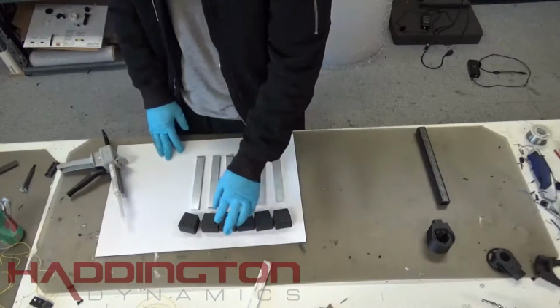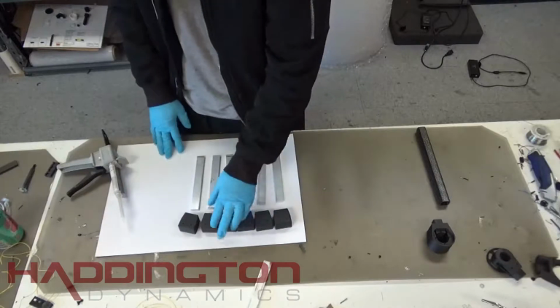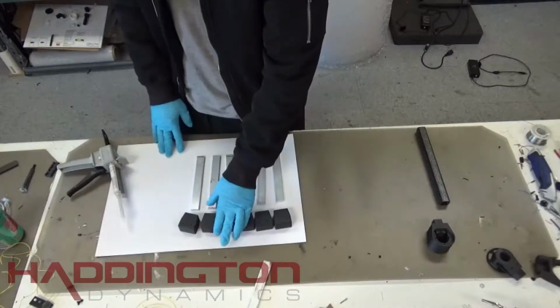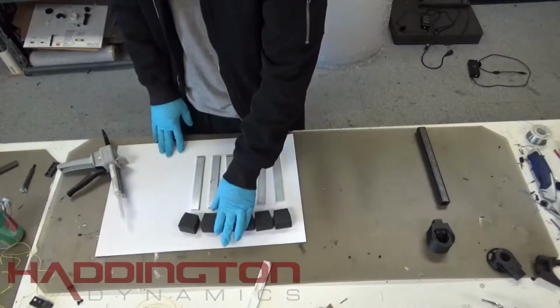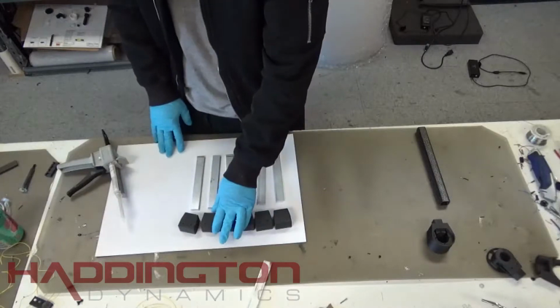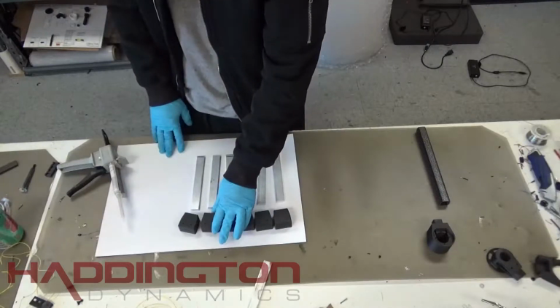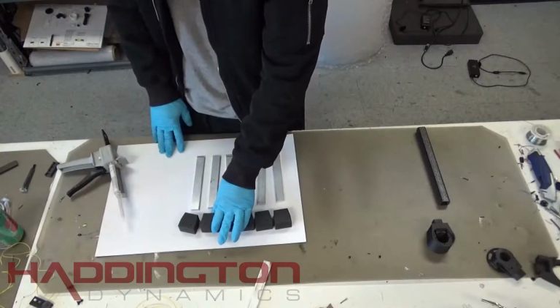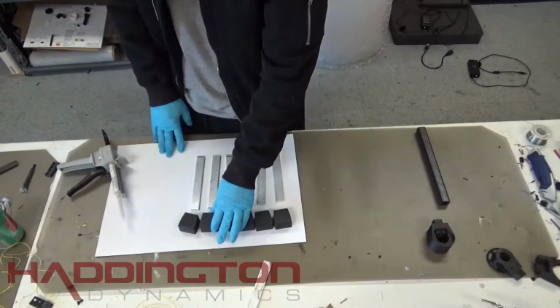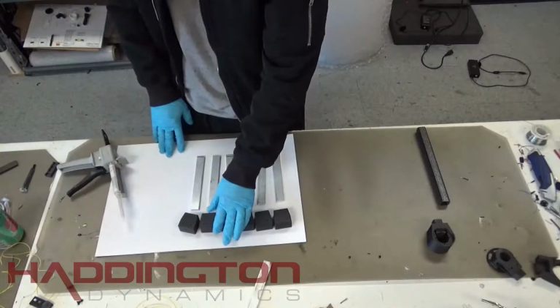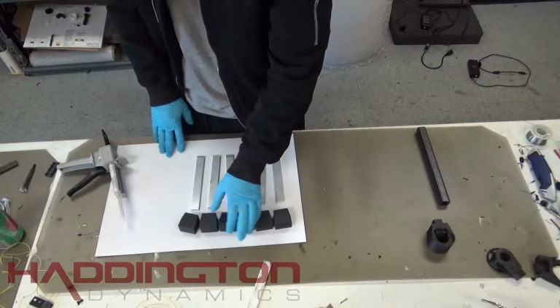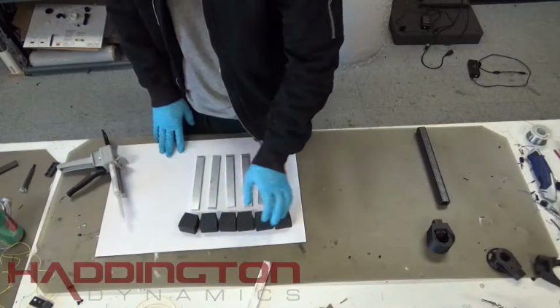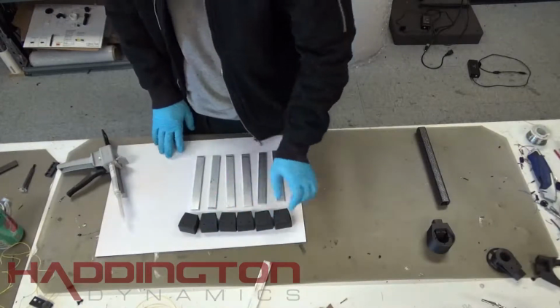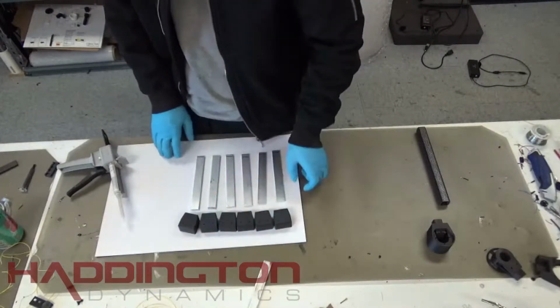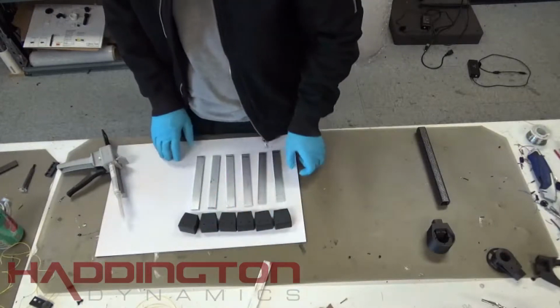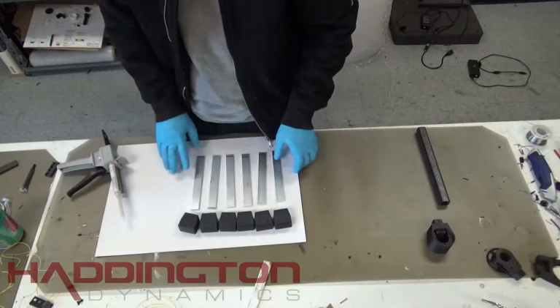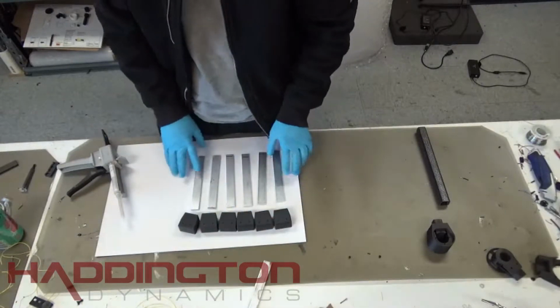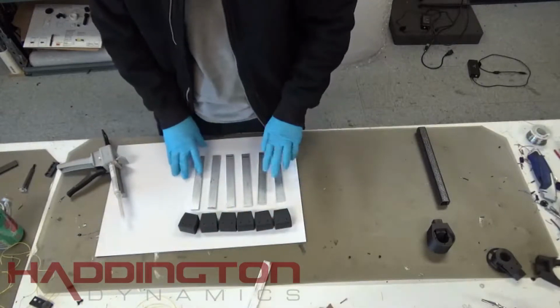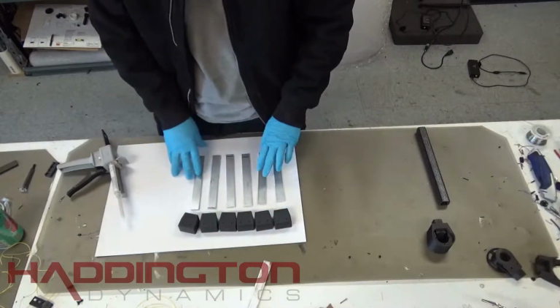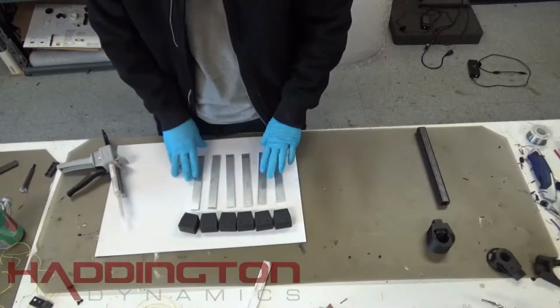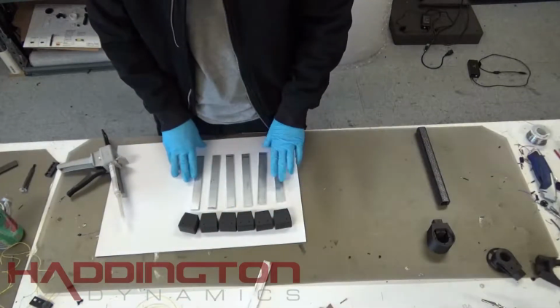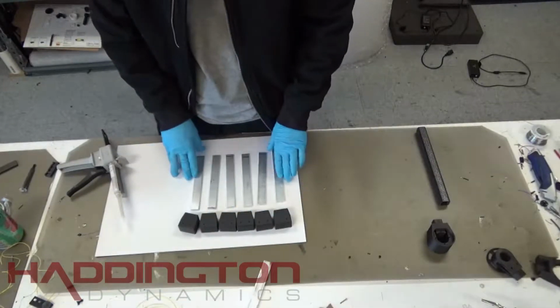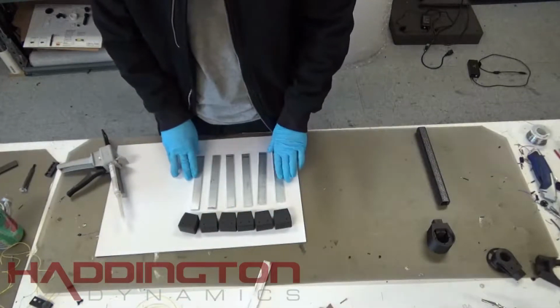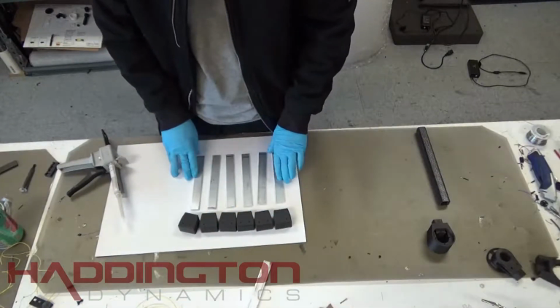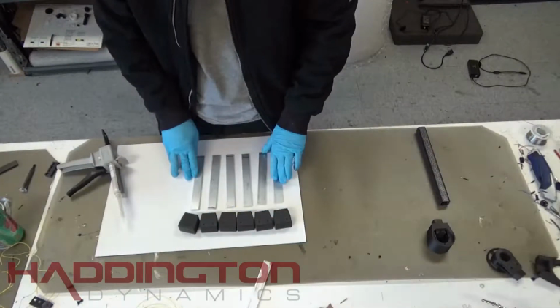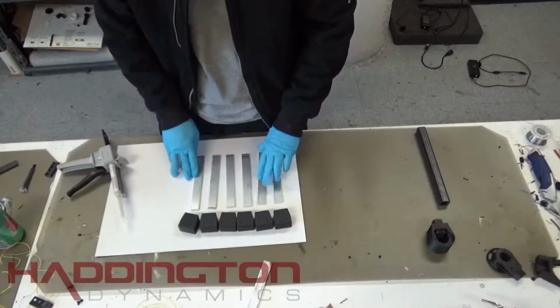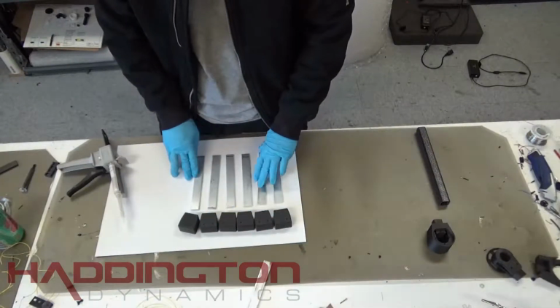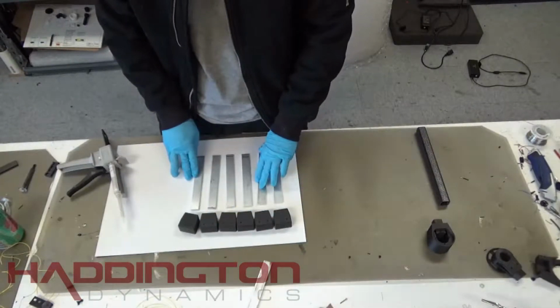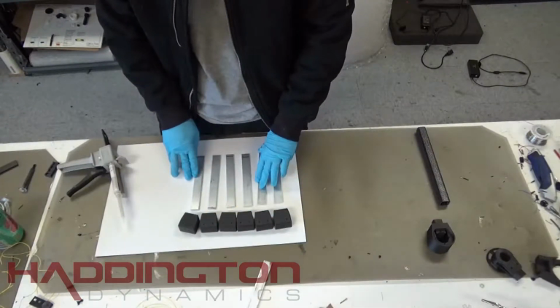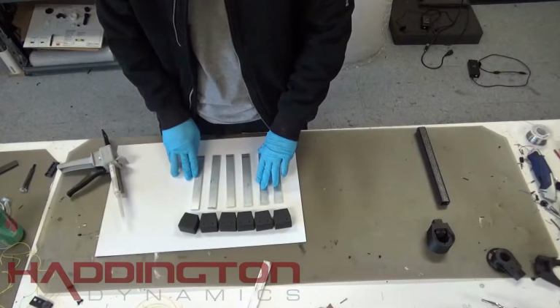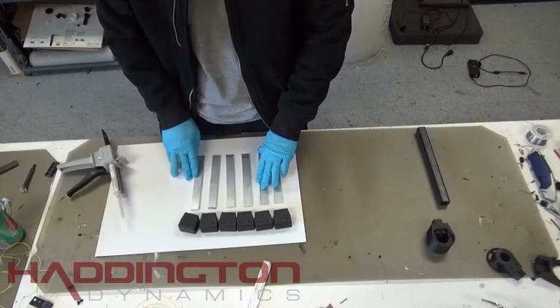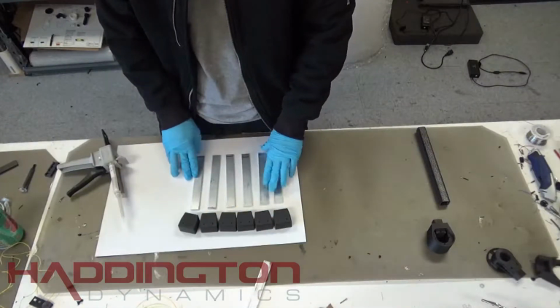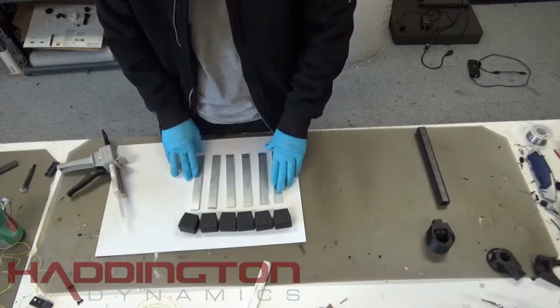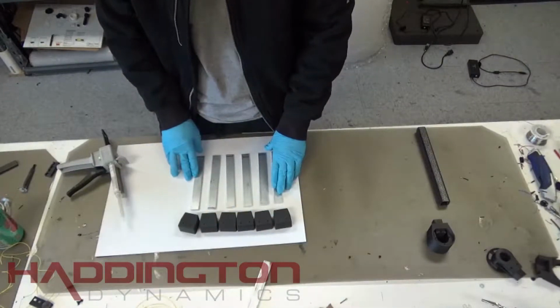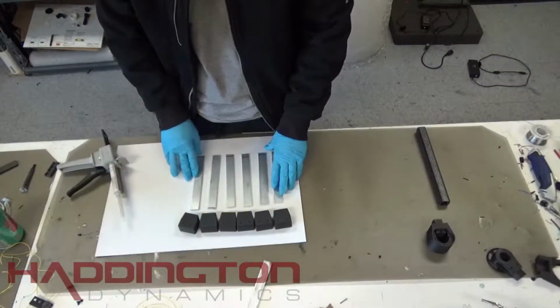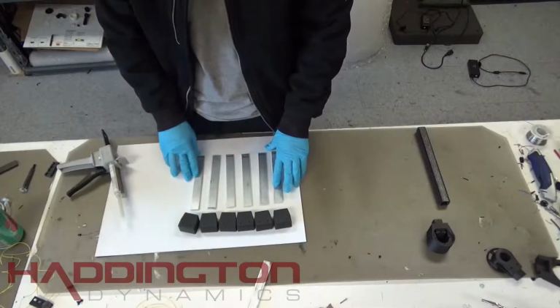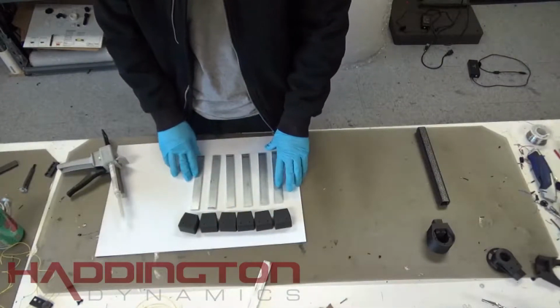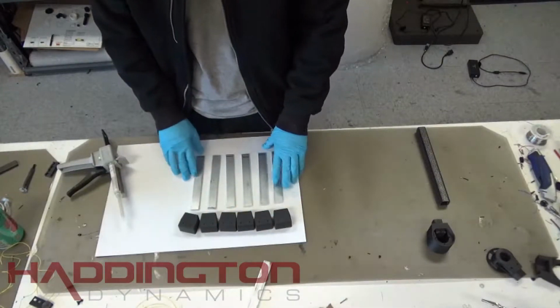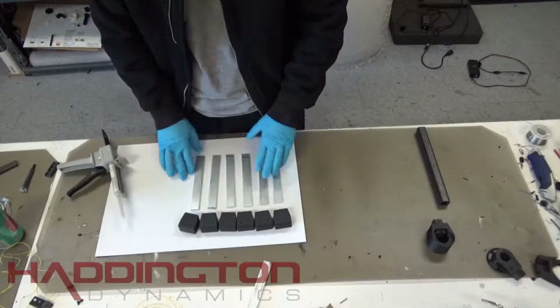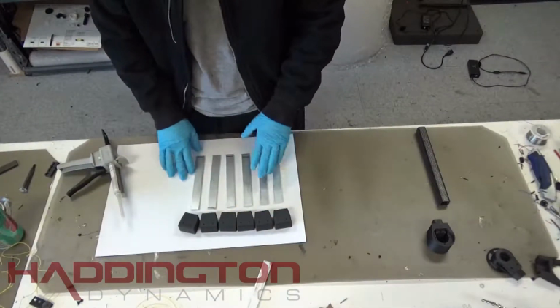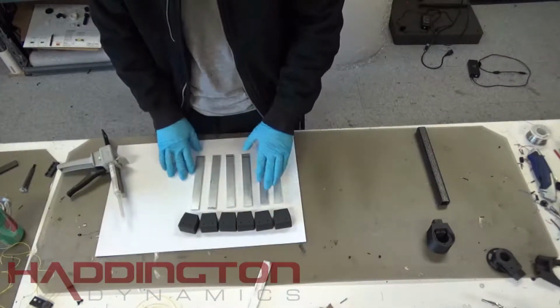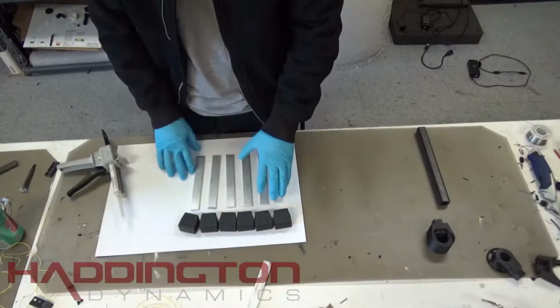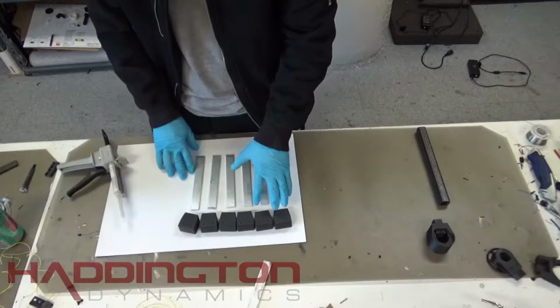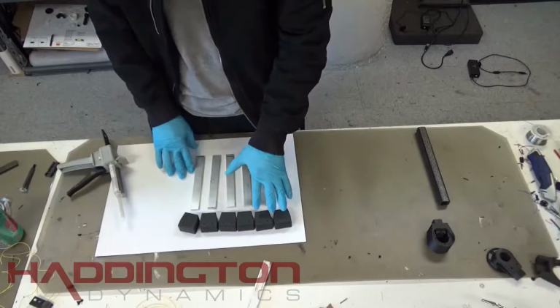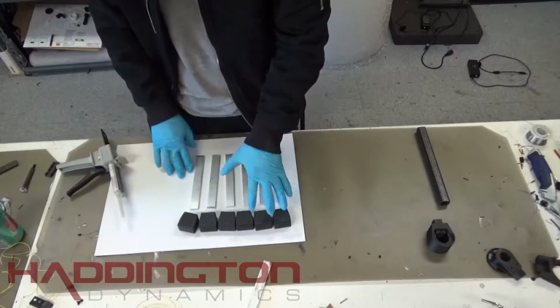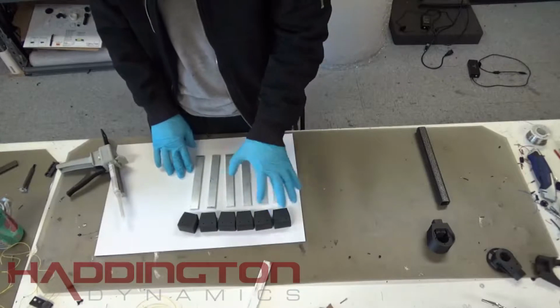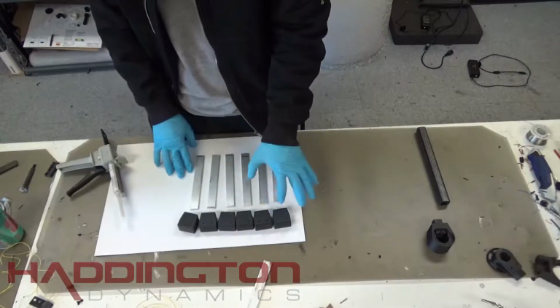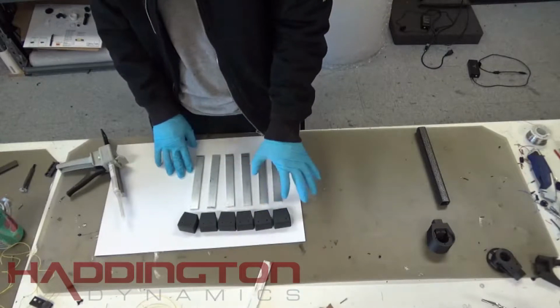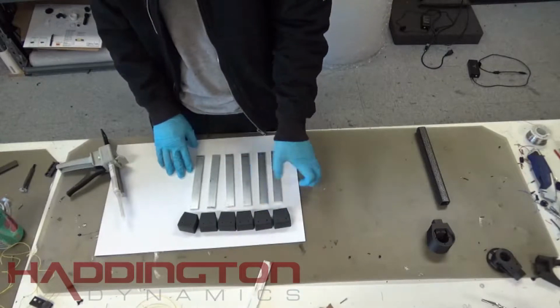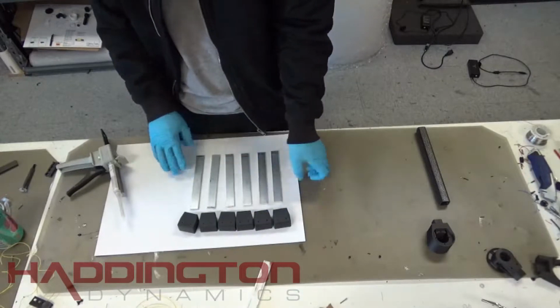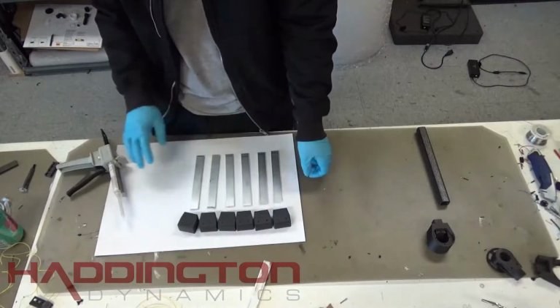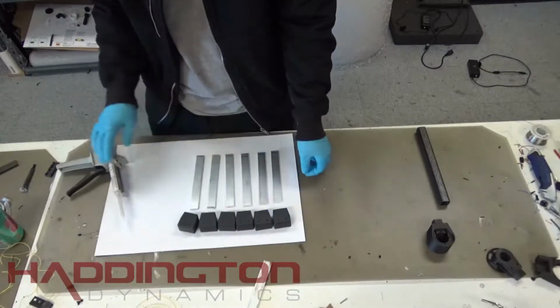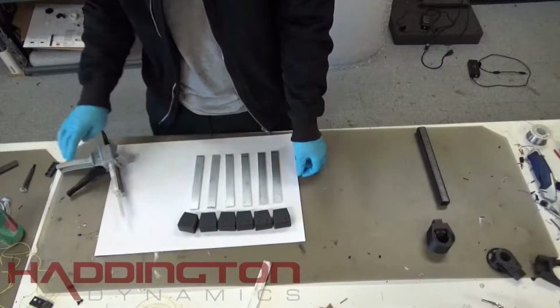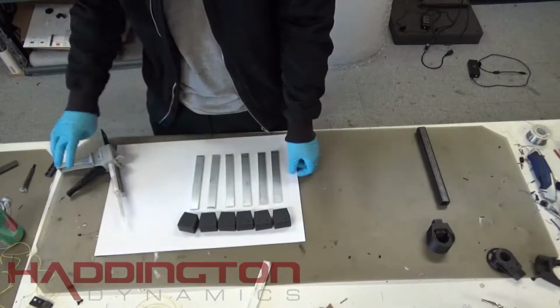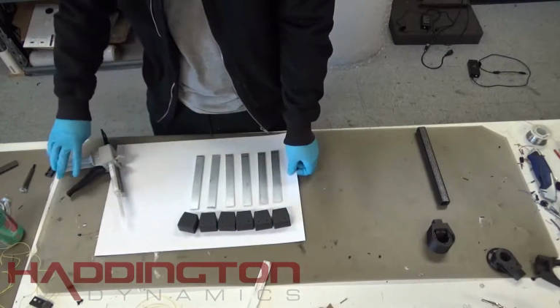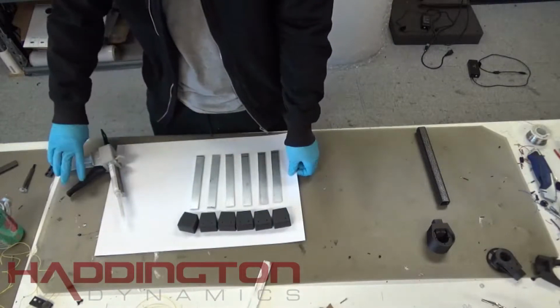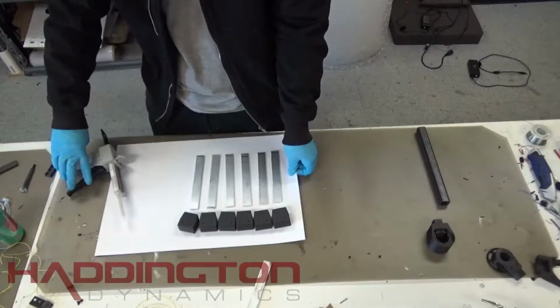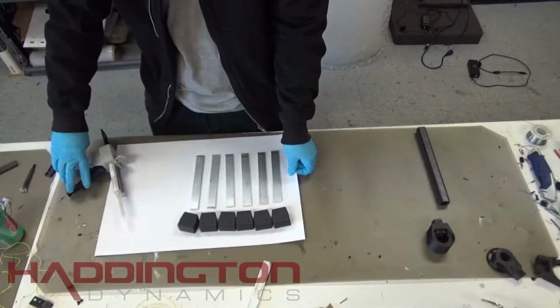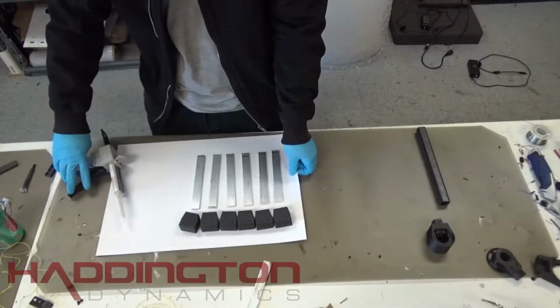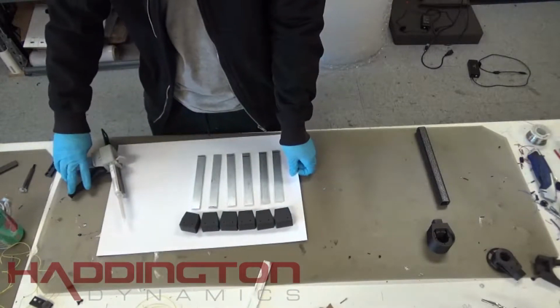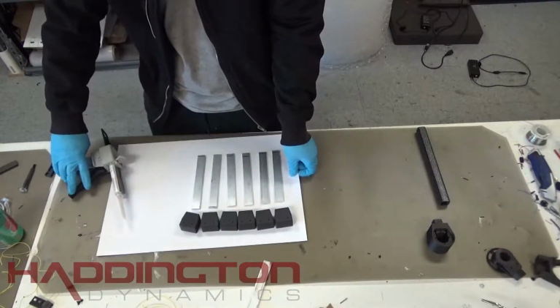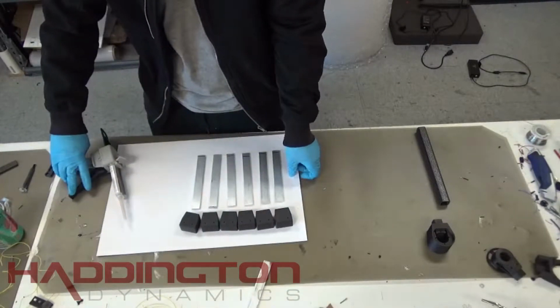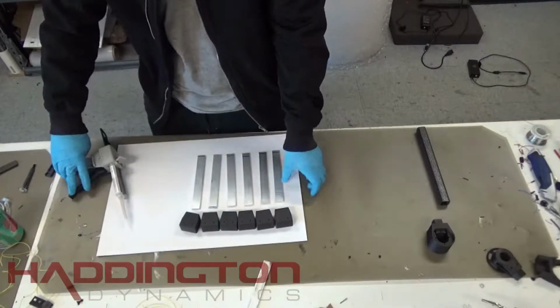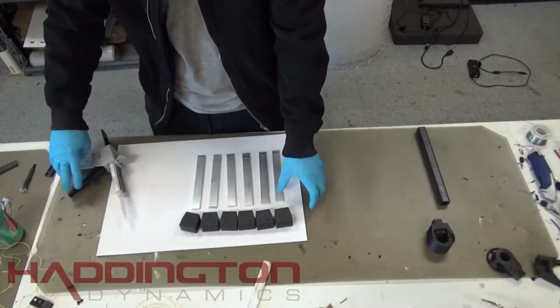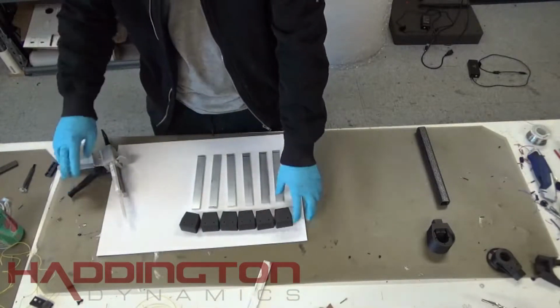When you start building a Dexter, you typically start with the base. The first step of building the base is epoxying the aluminum strakes into the feet.